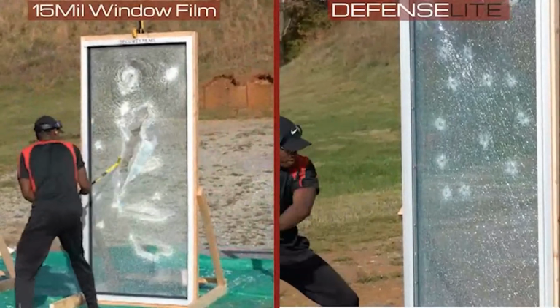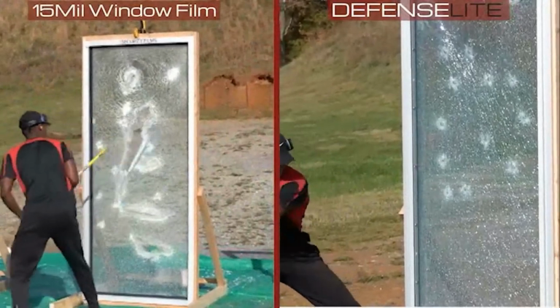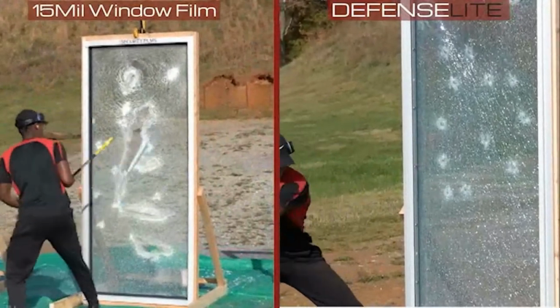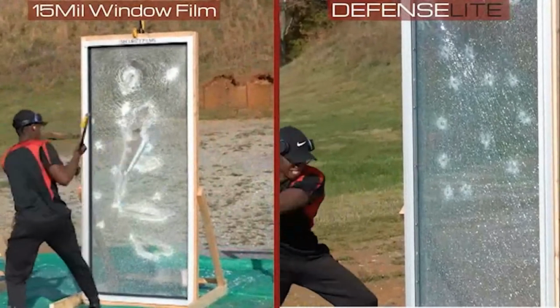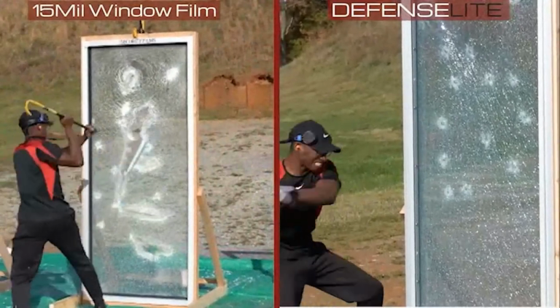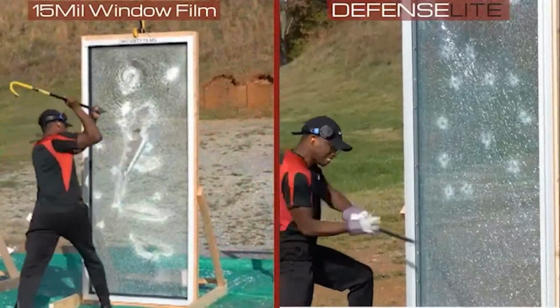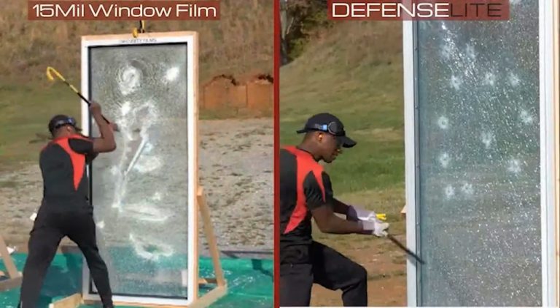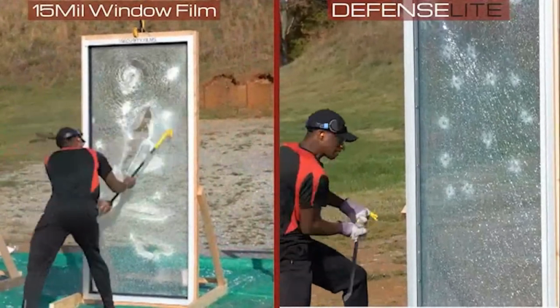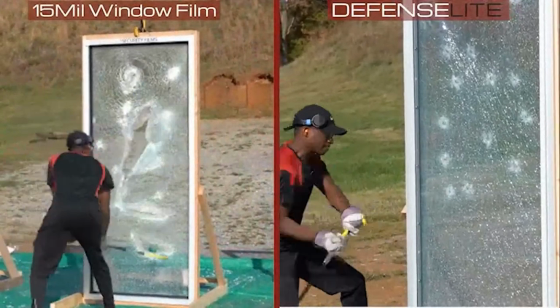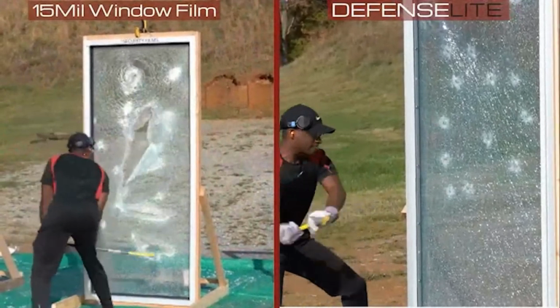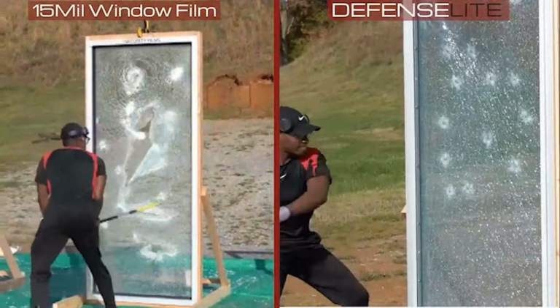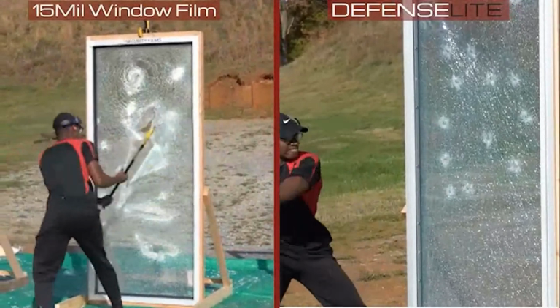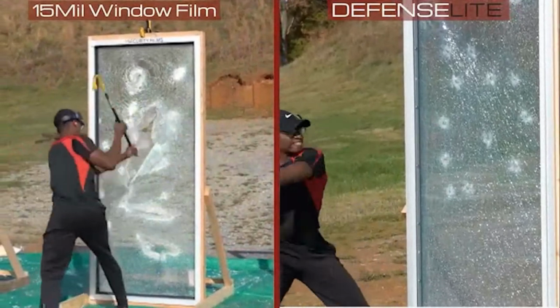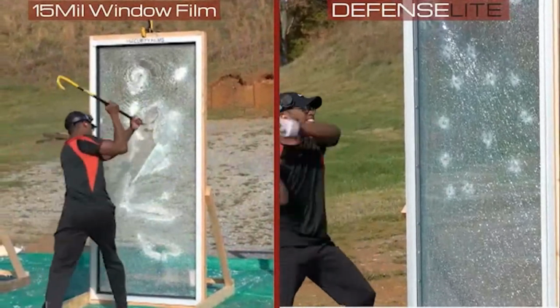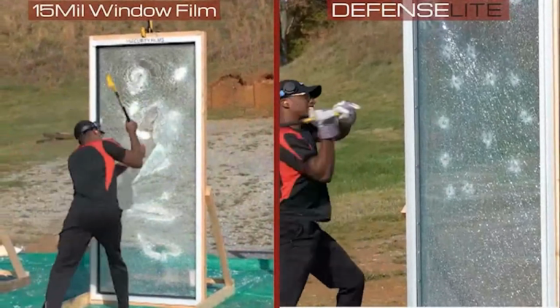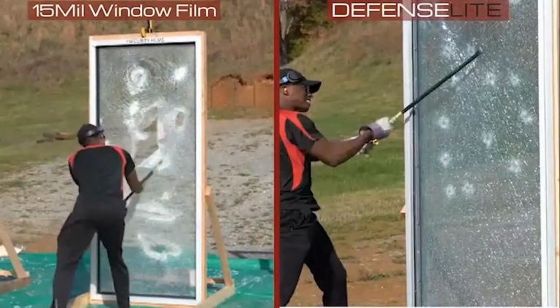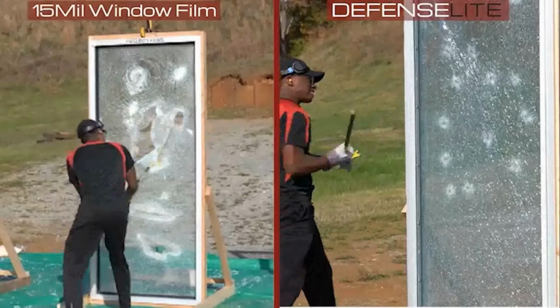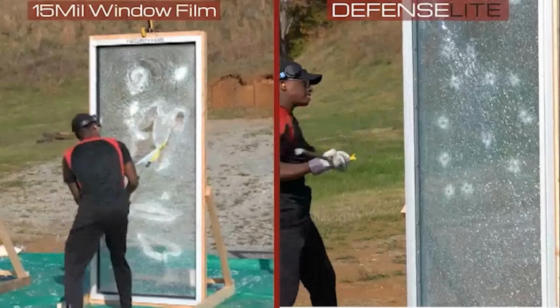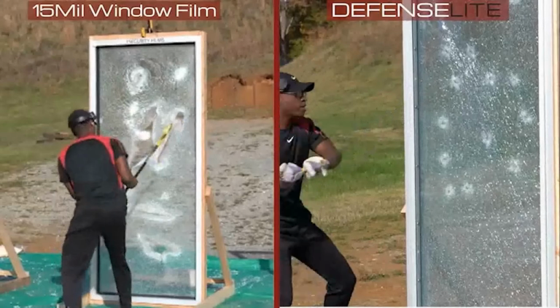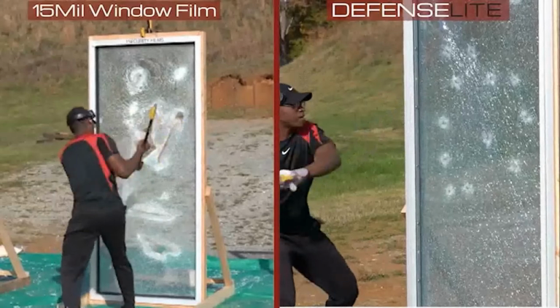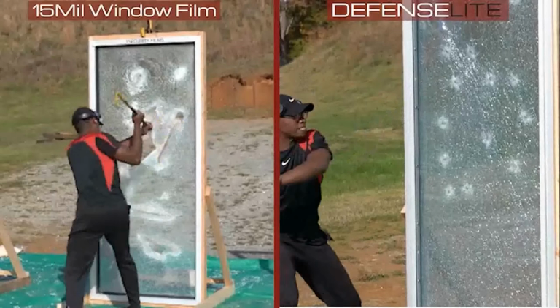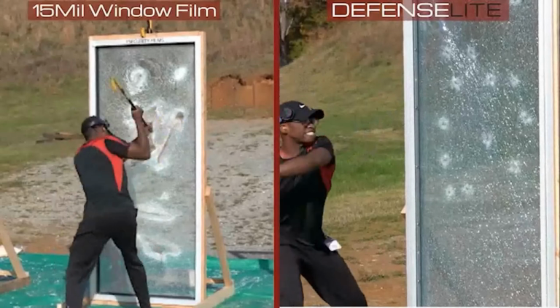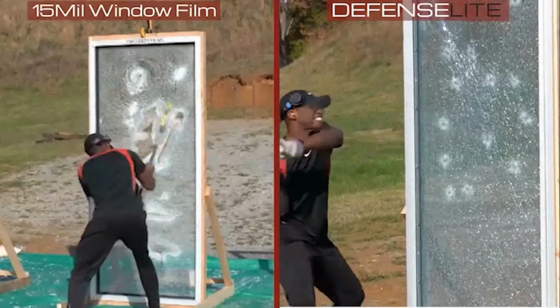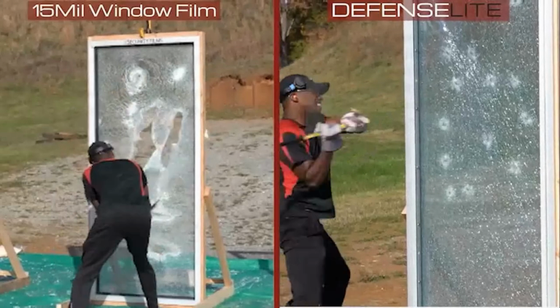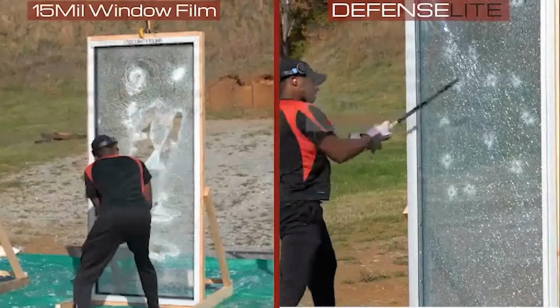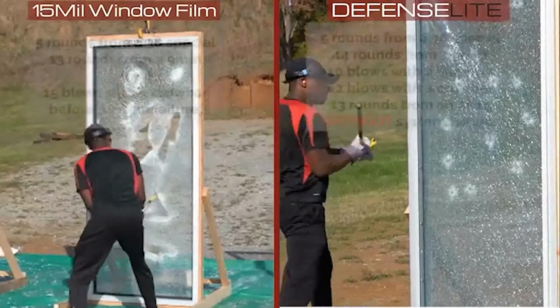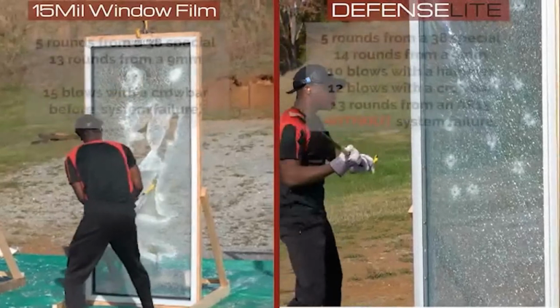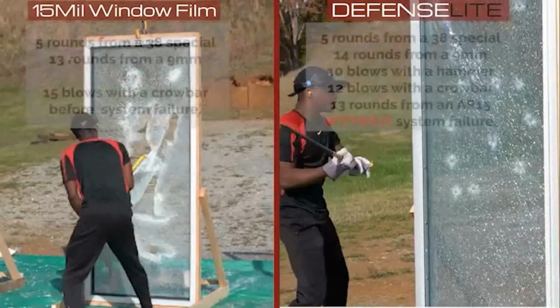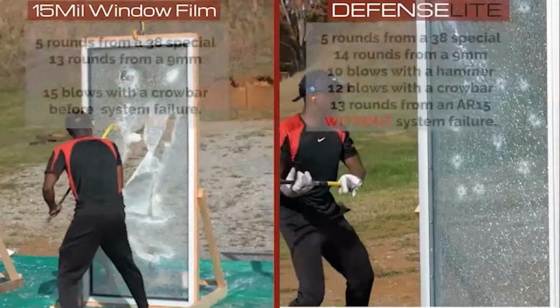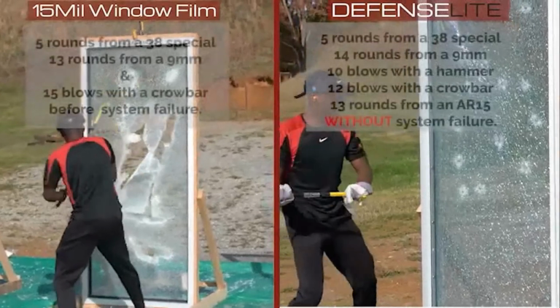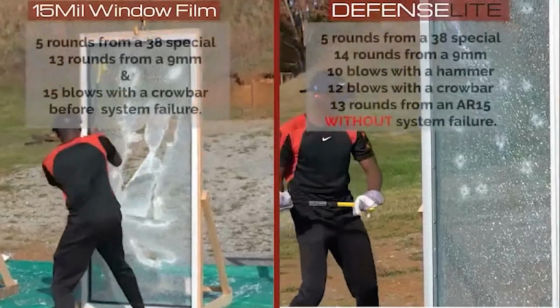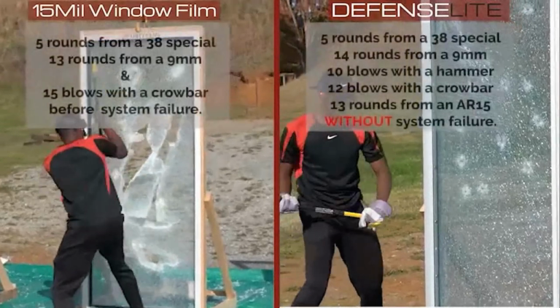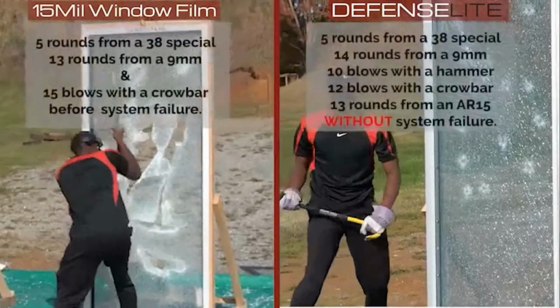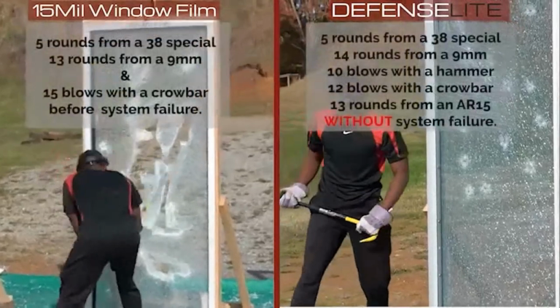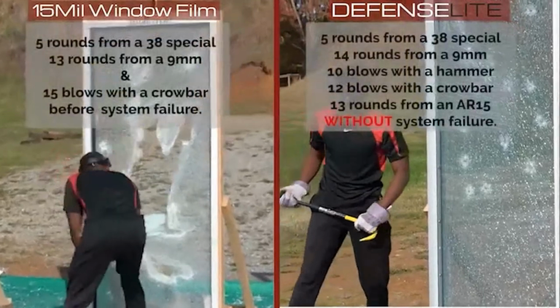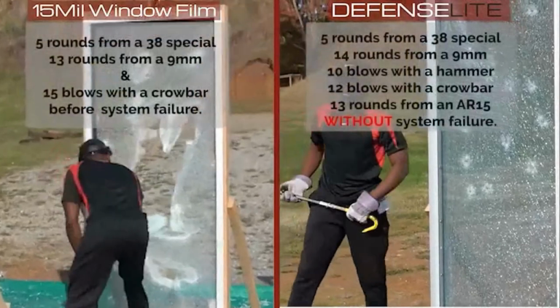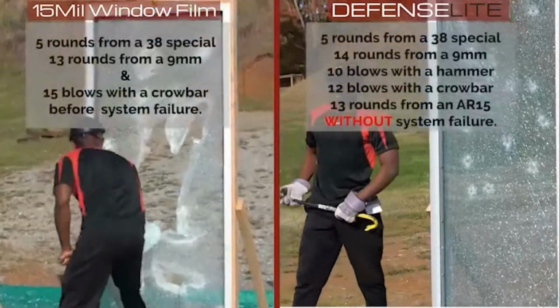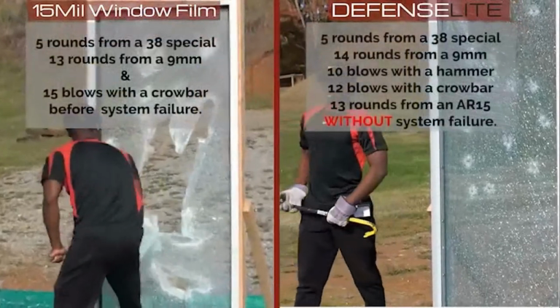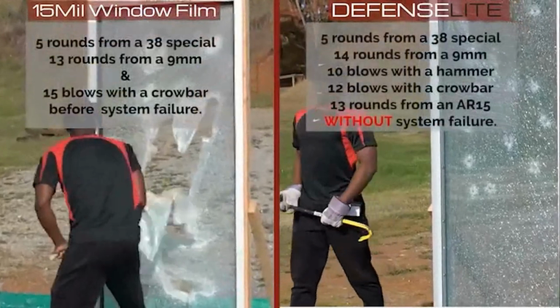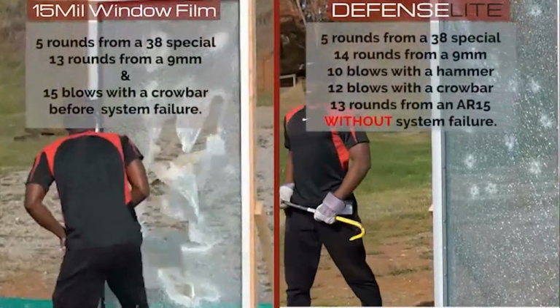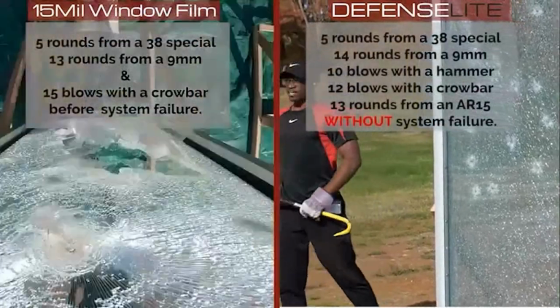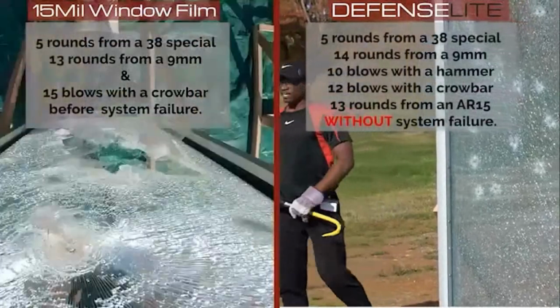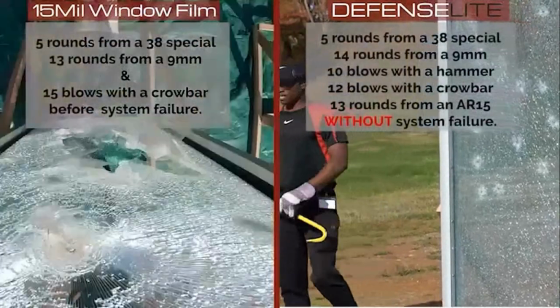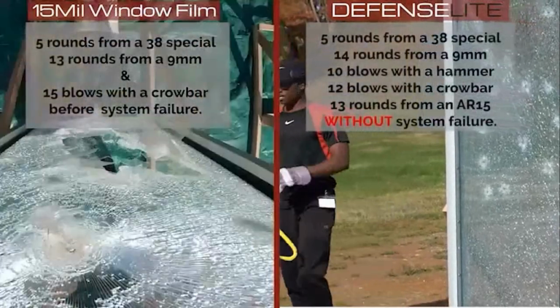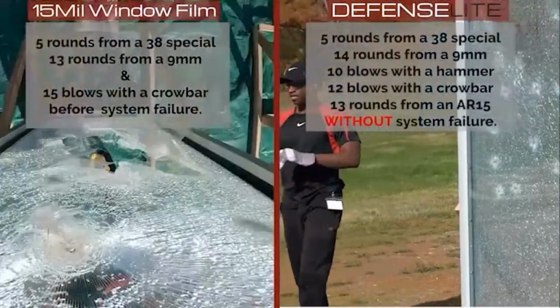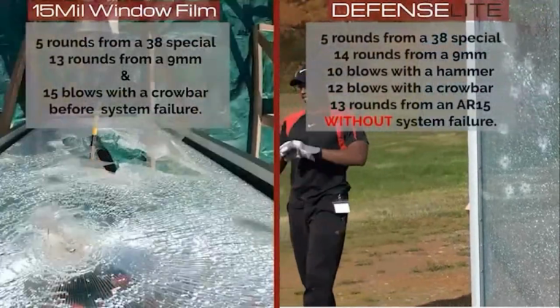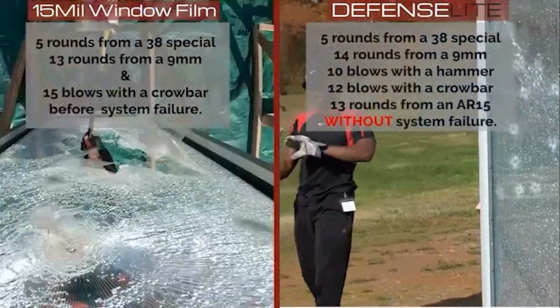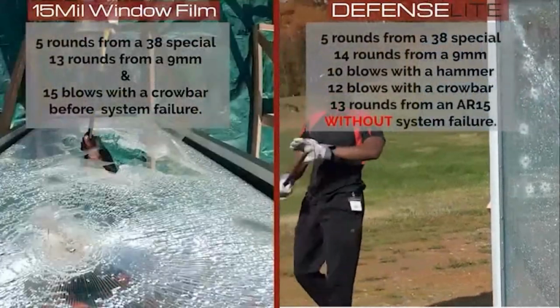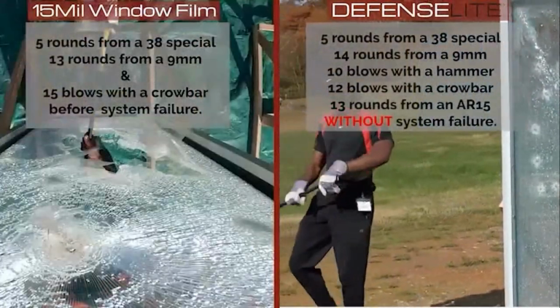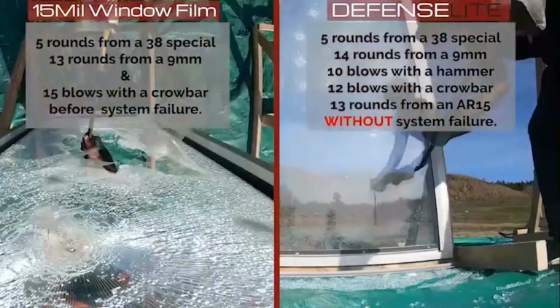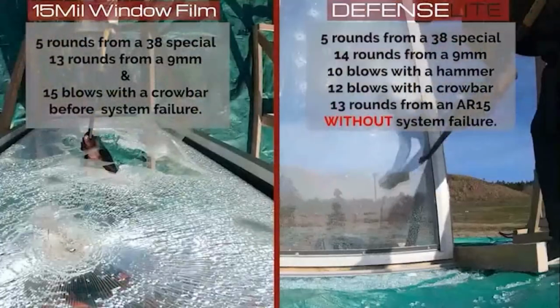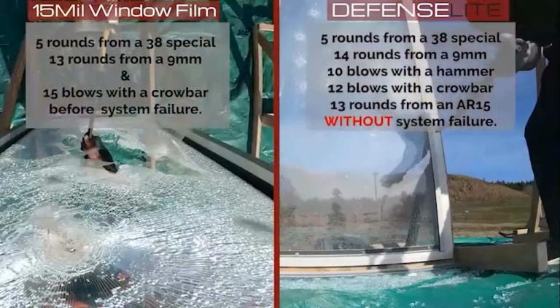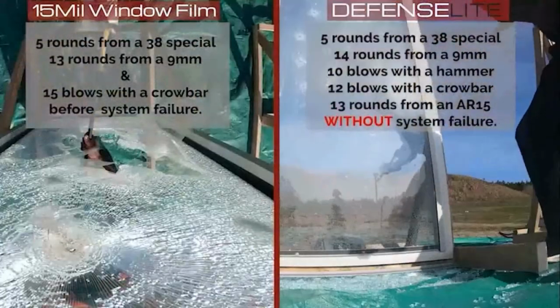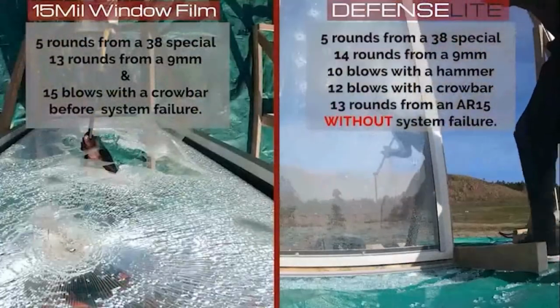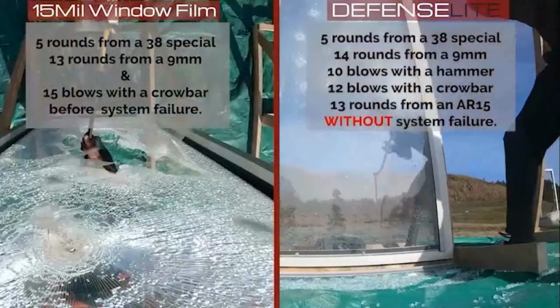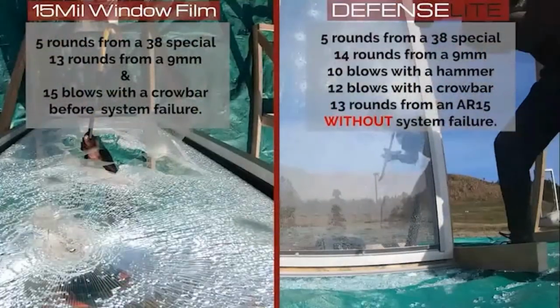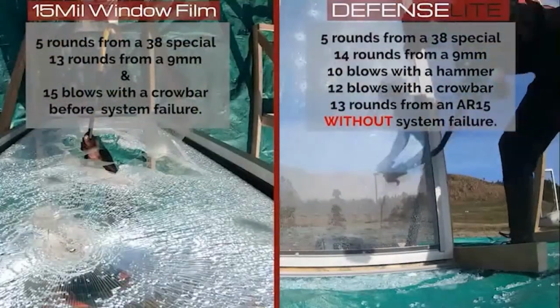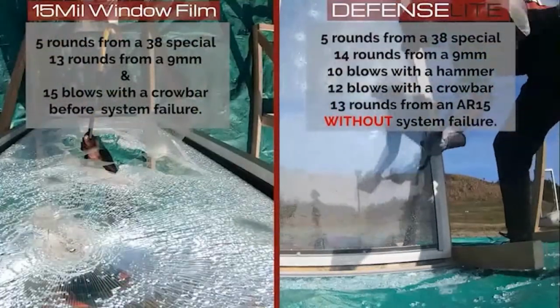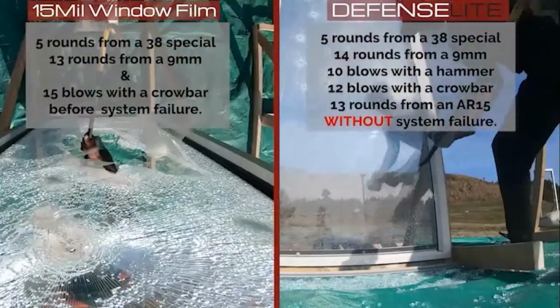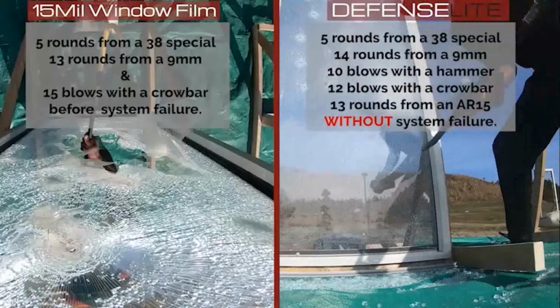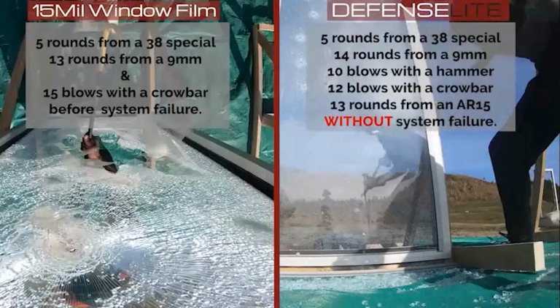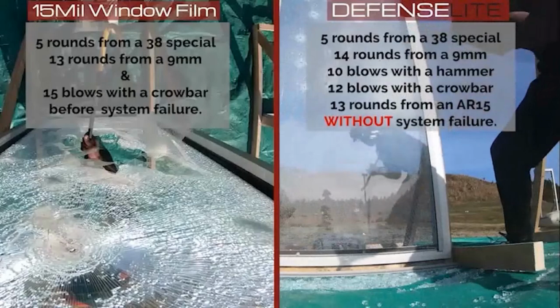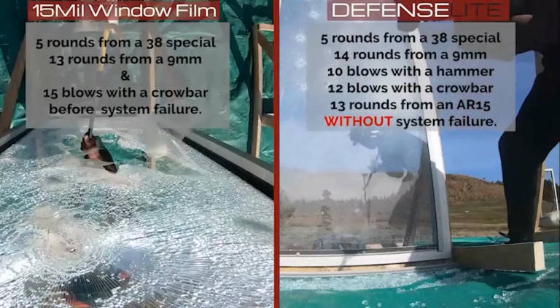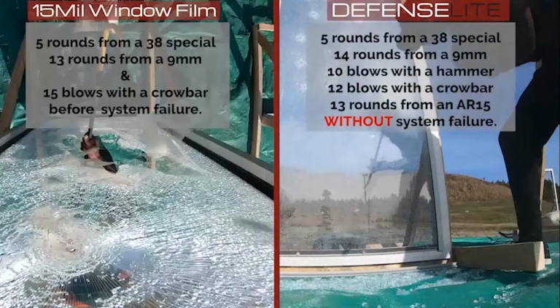The security window film can delay entry into a space for 15 to 45 seconds and is an excellent deterrent for smash-and-grab crime.